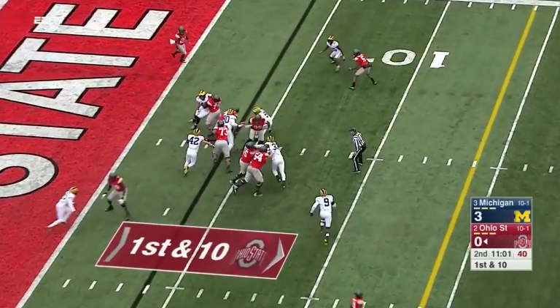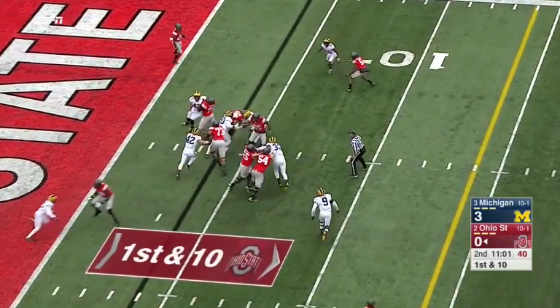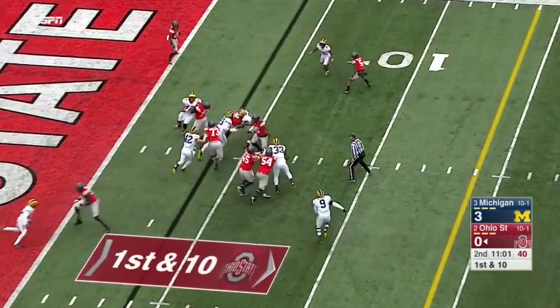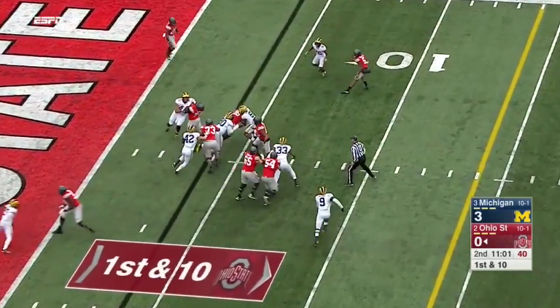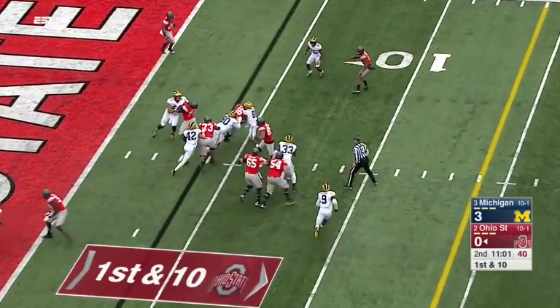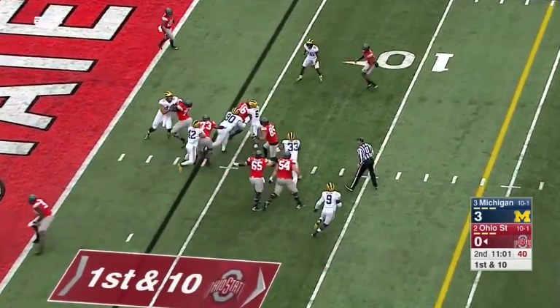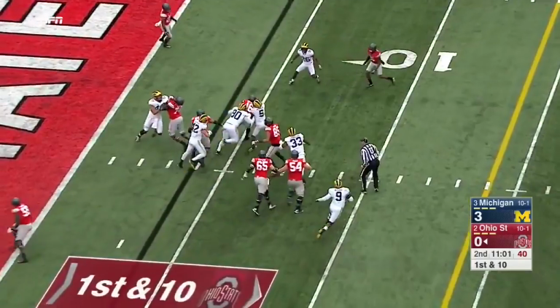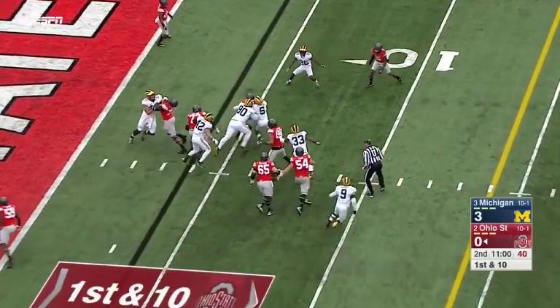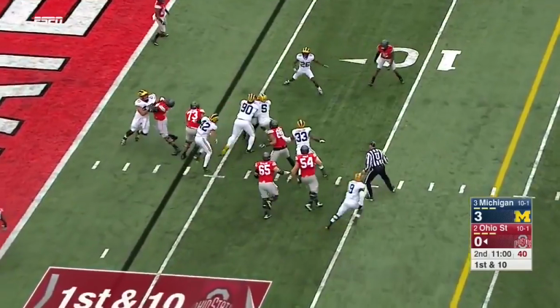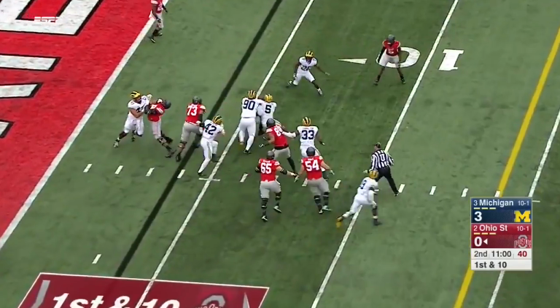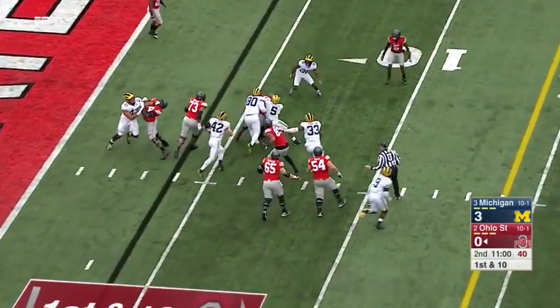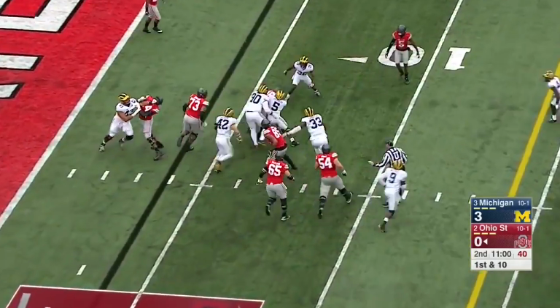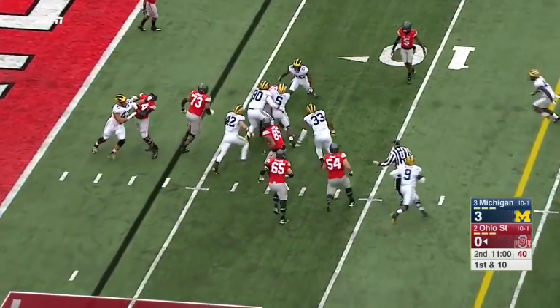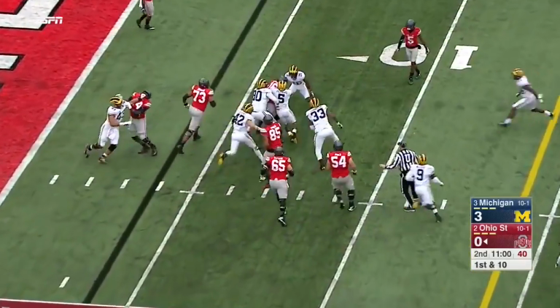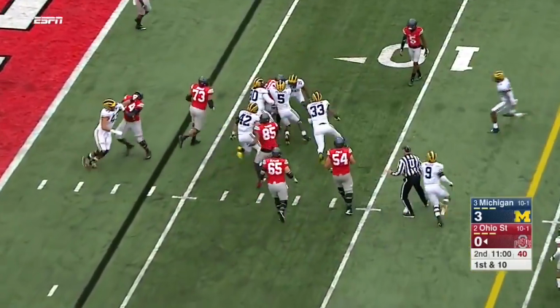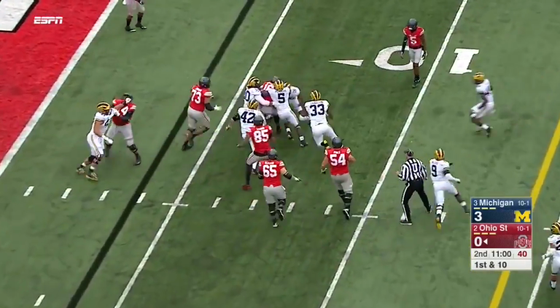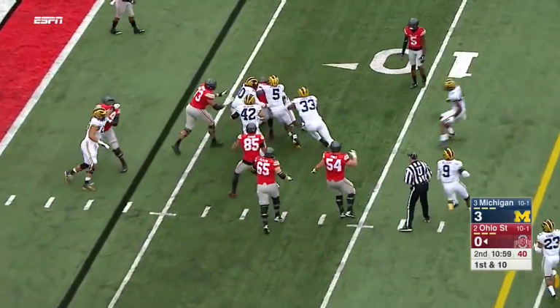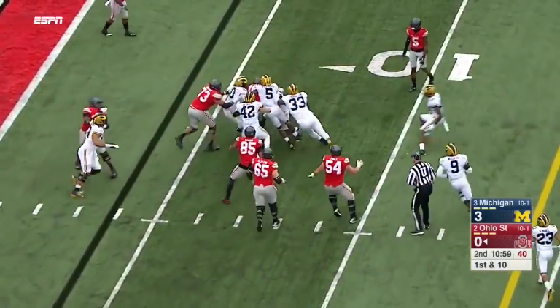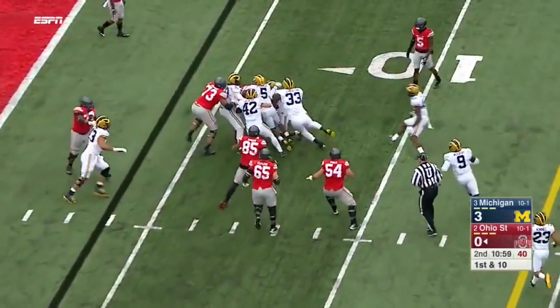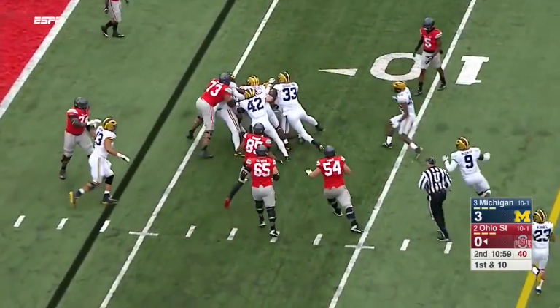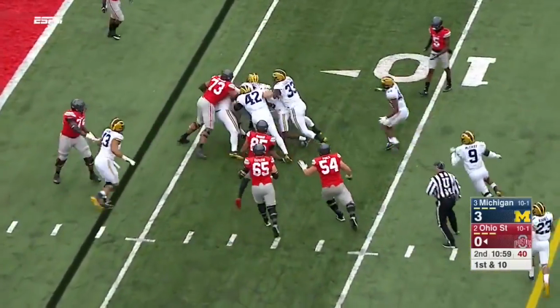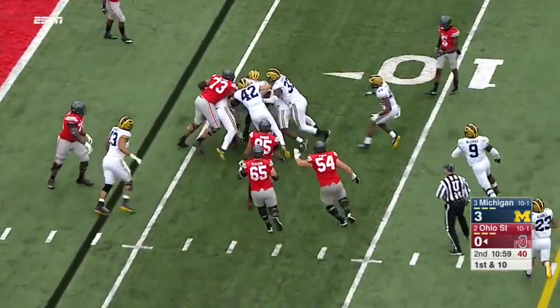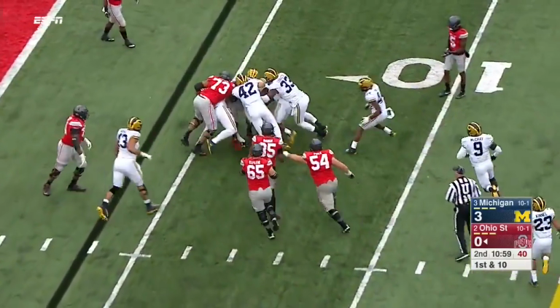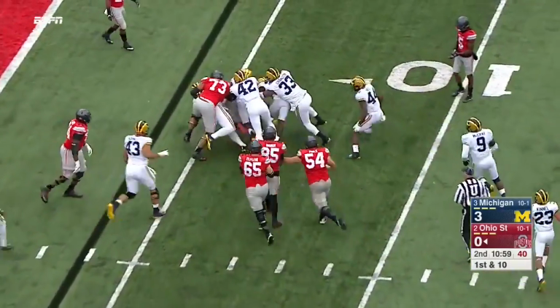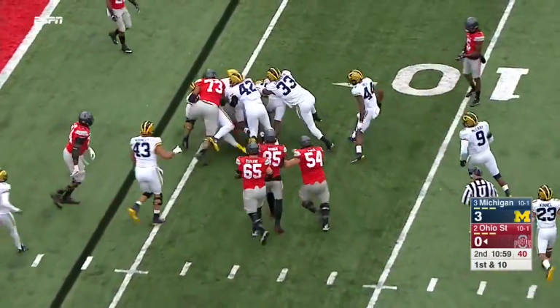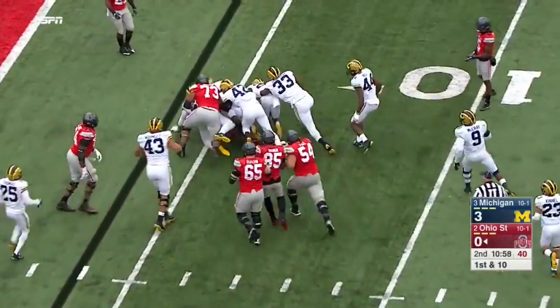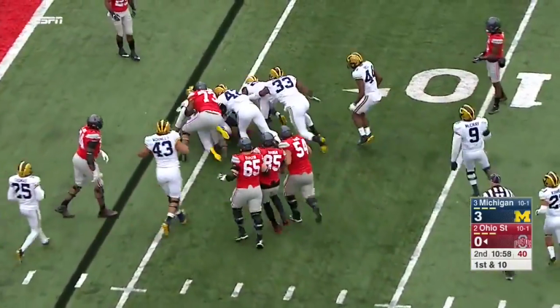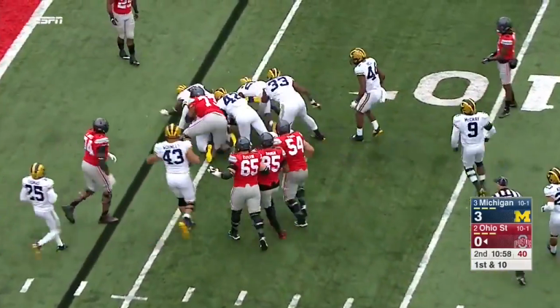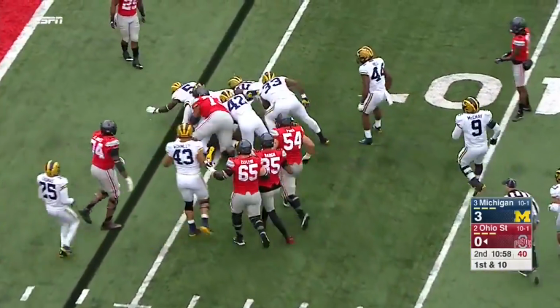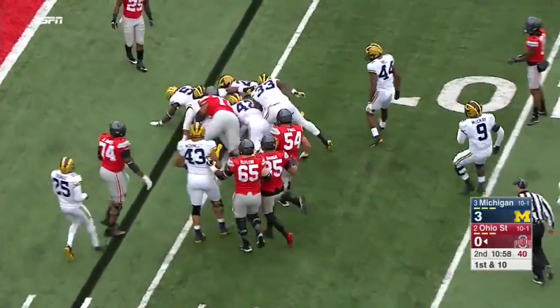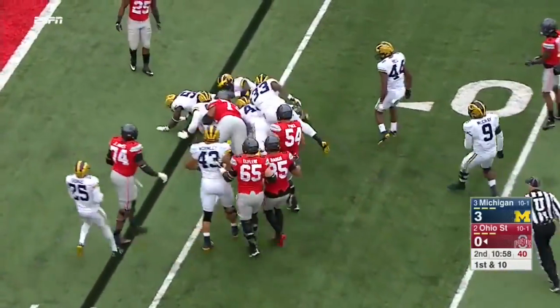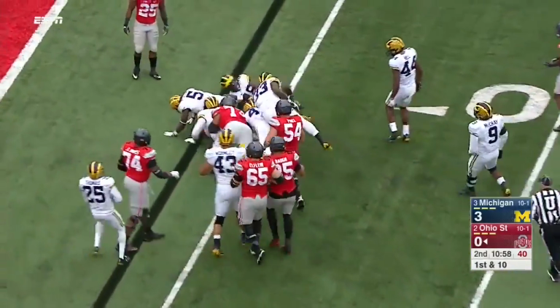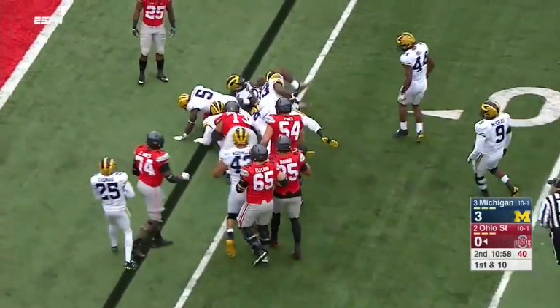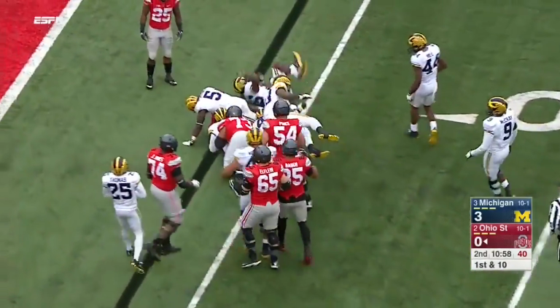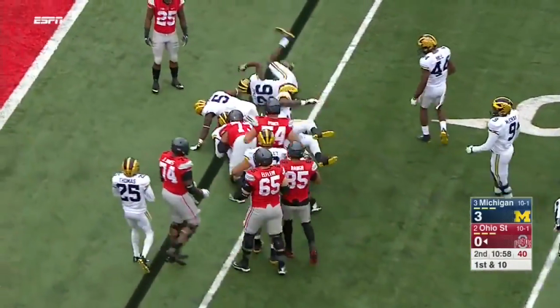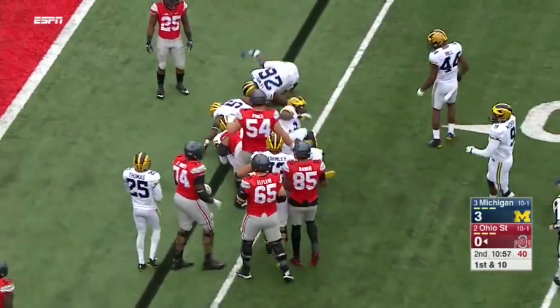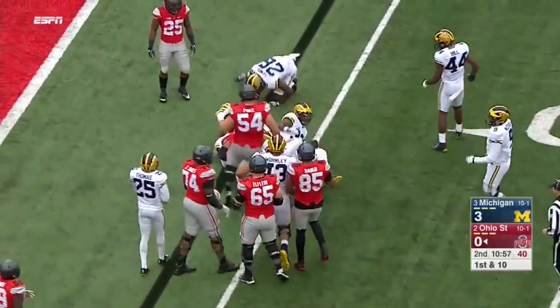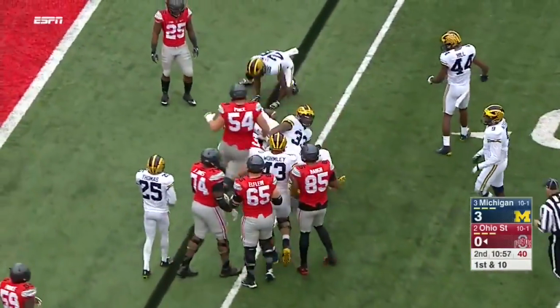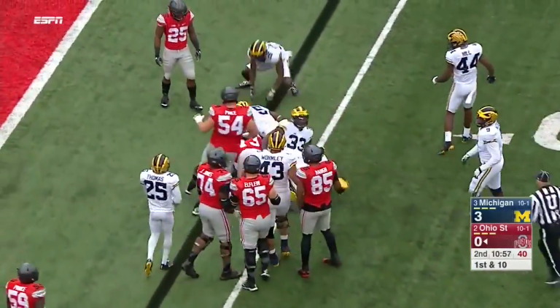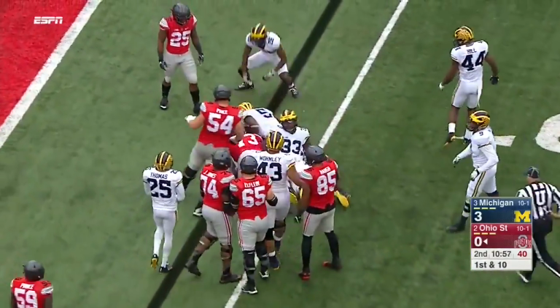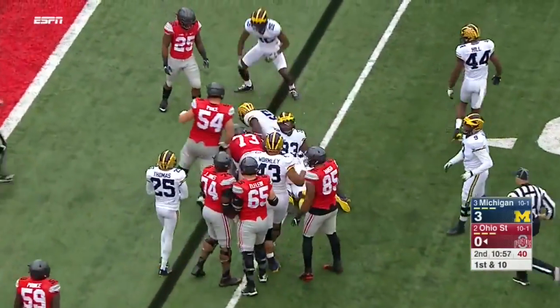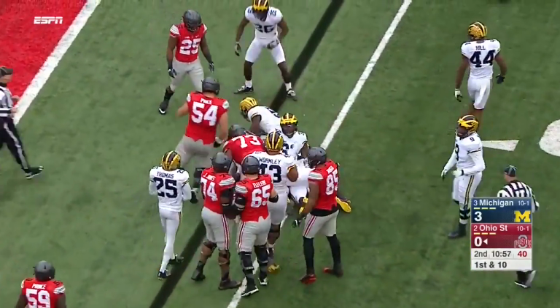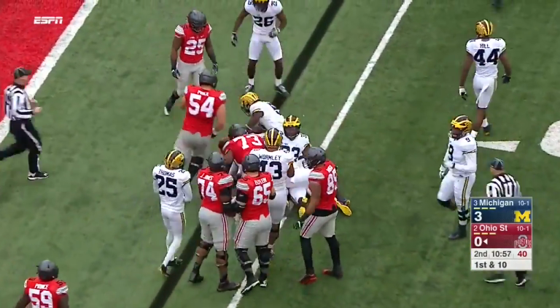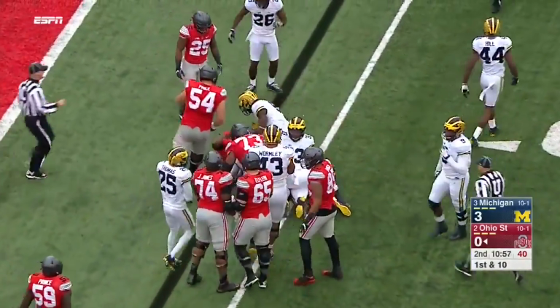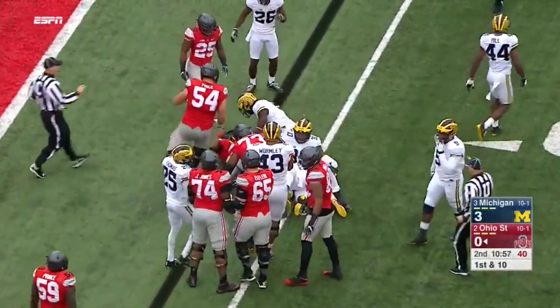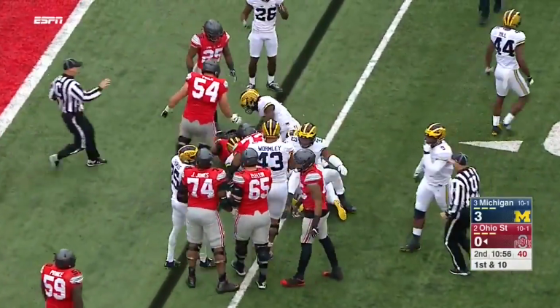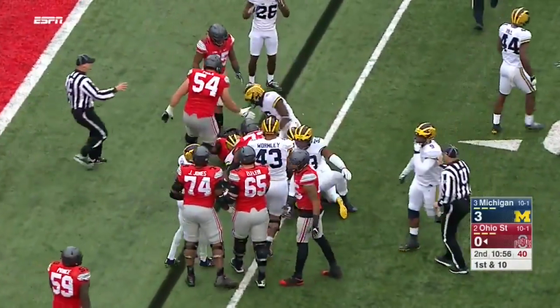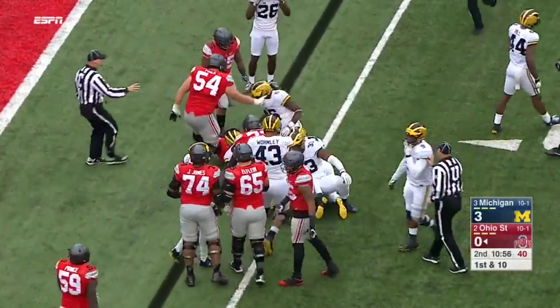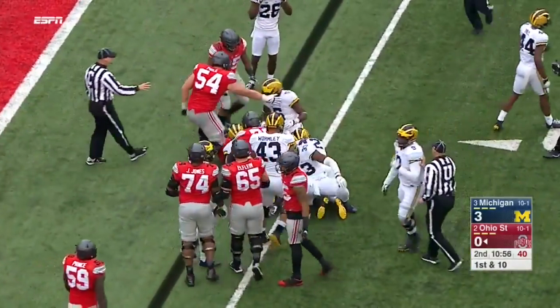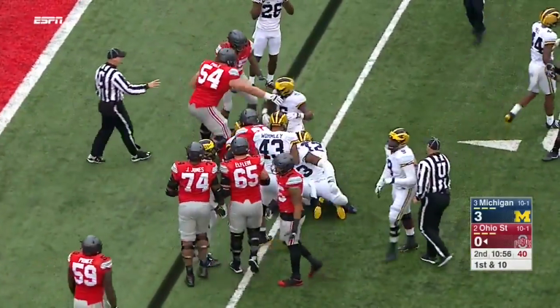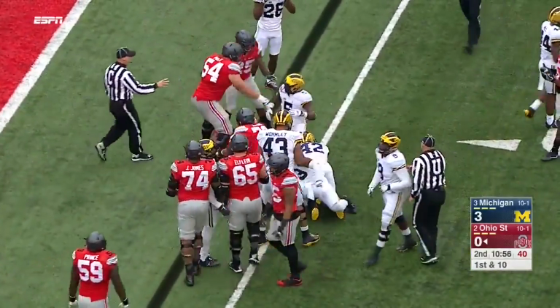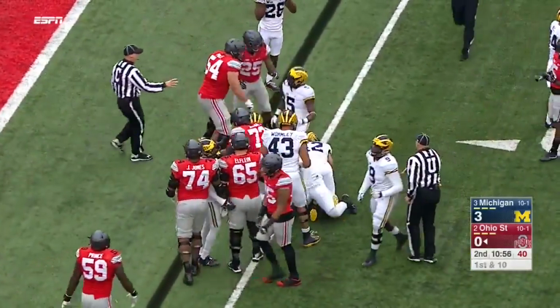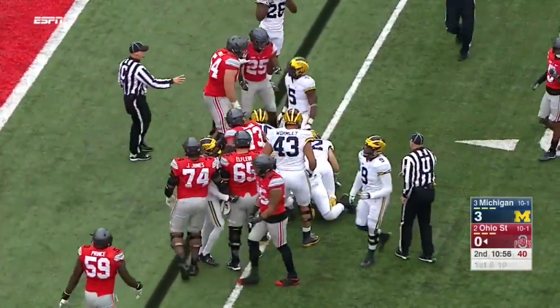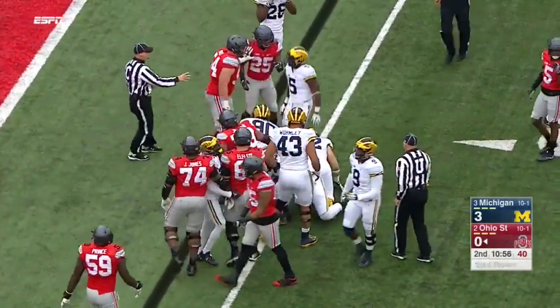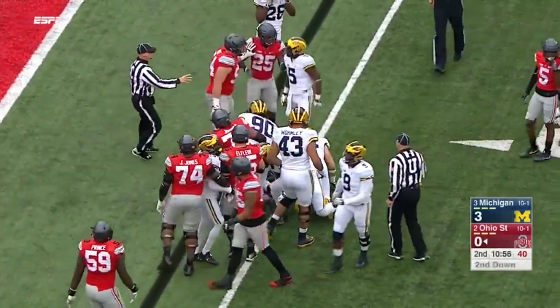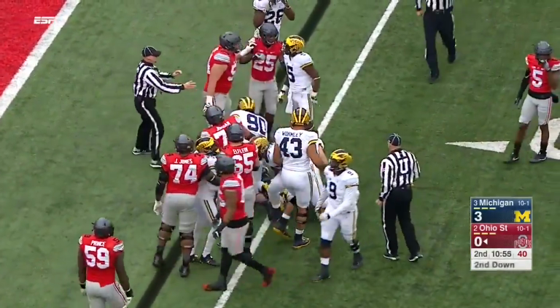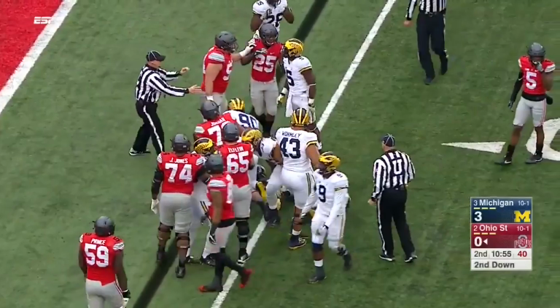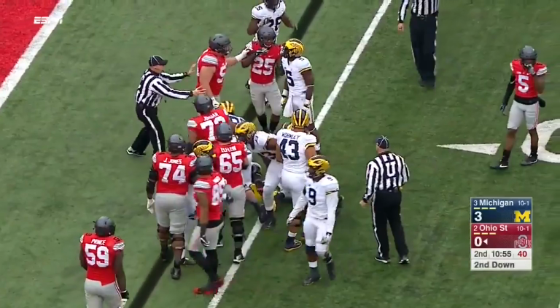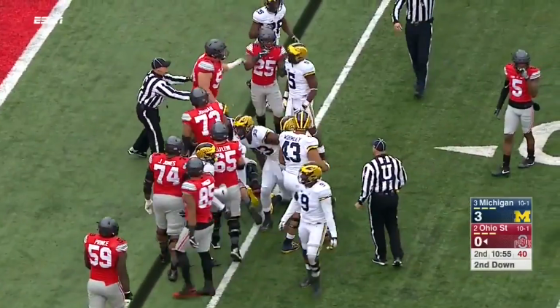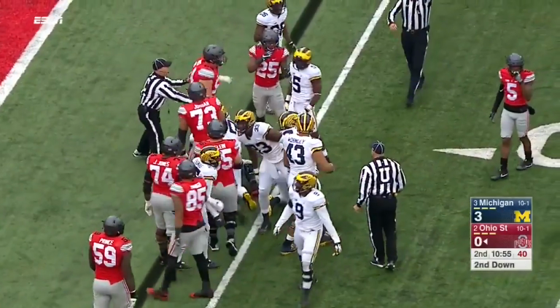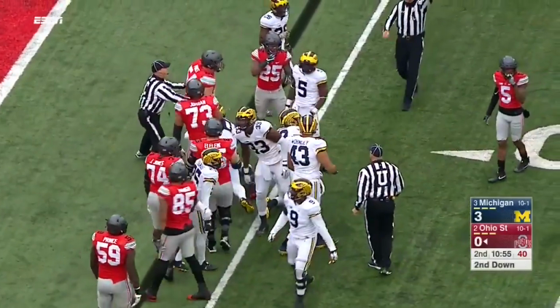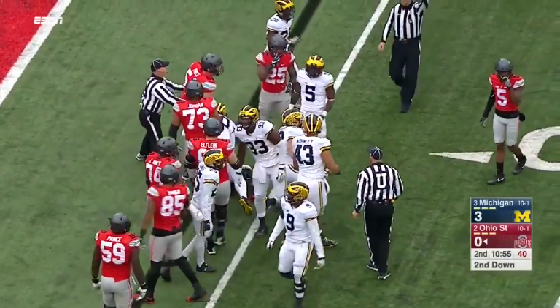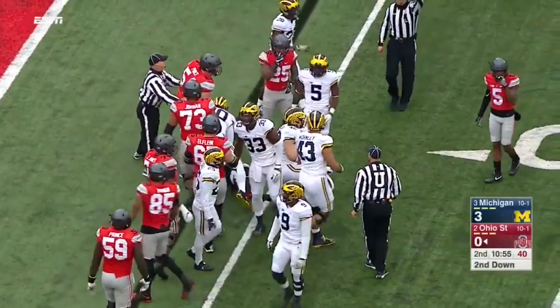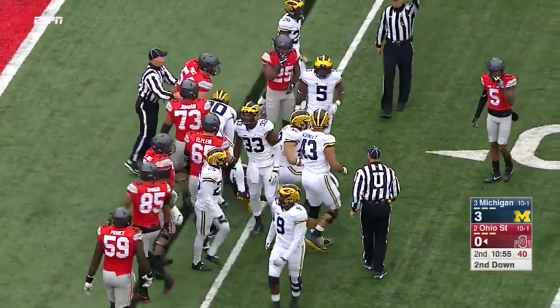Predictable but often very effective — quarterback keeper. Barrett able to muscle for just a couple yards. And Peppers was in on the tackle.